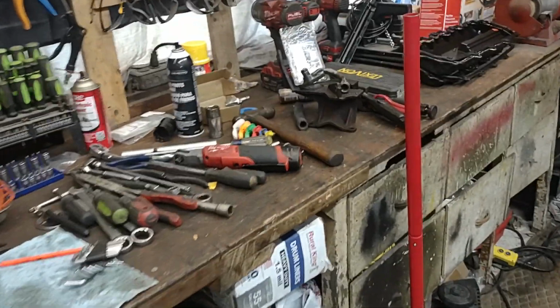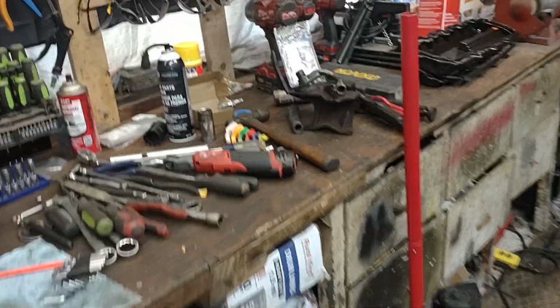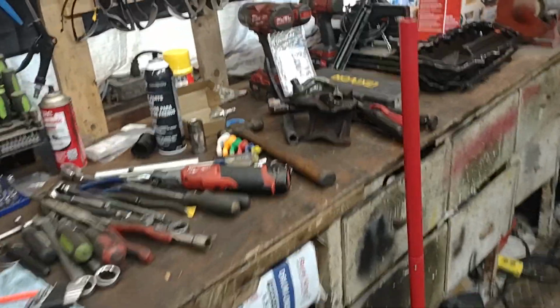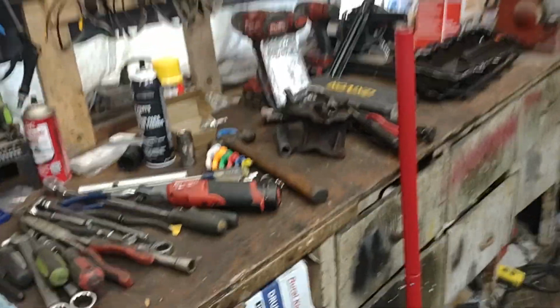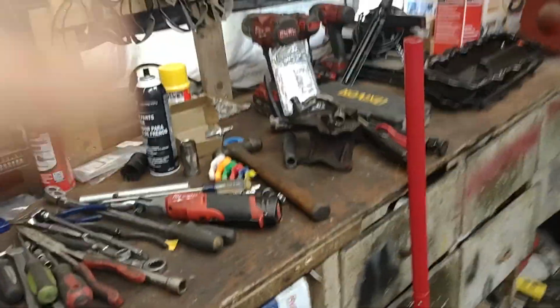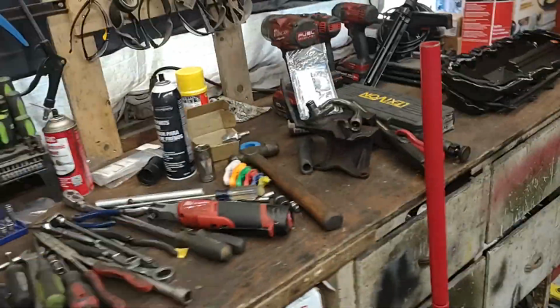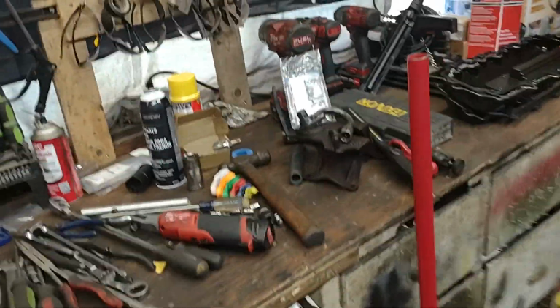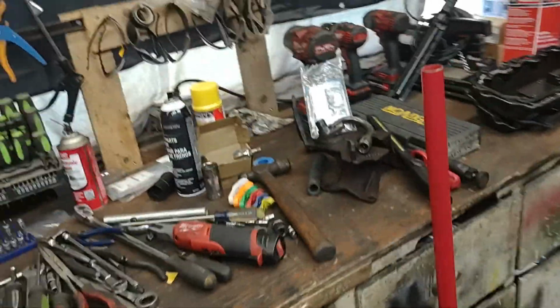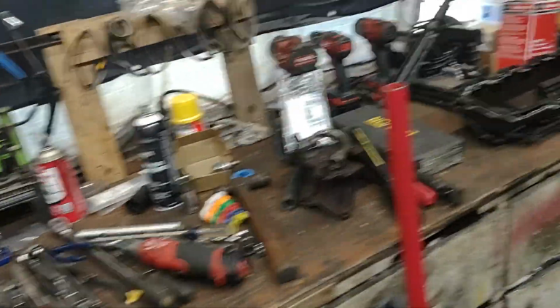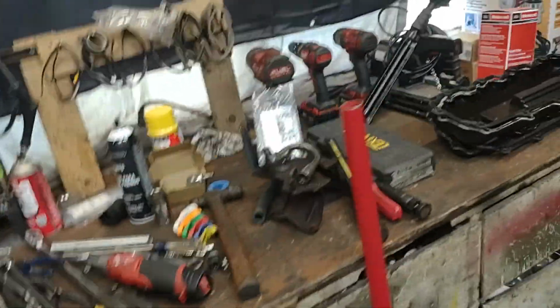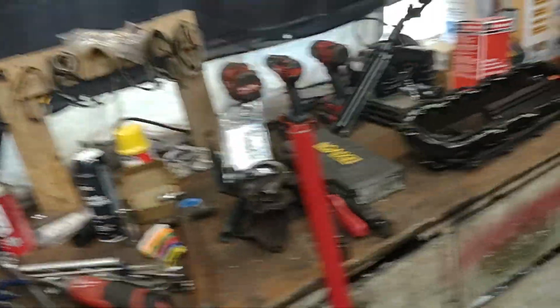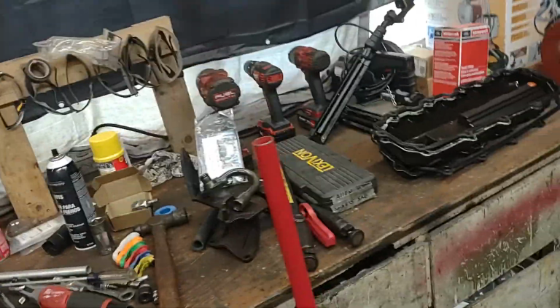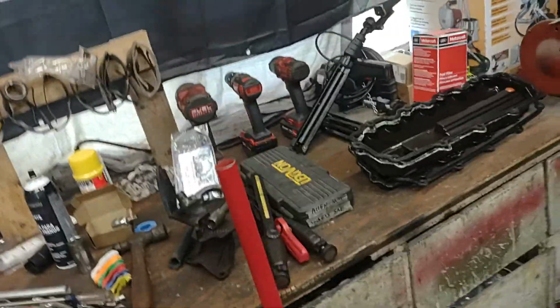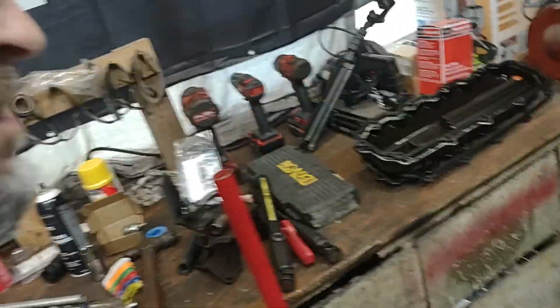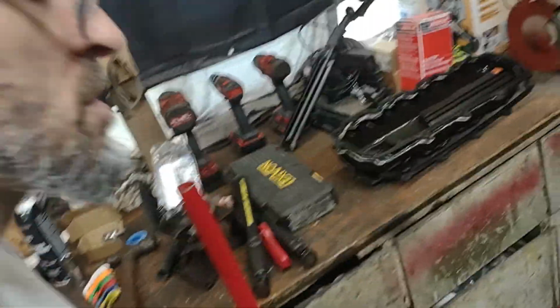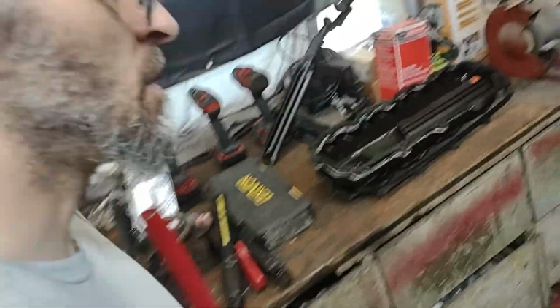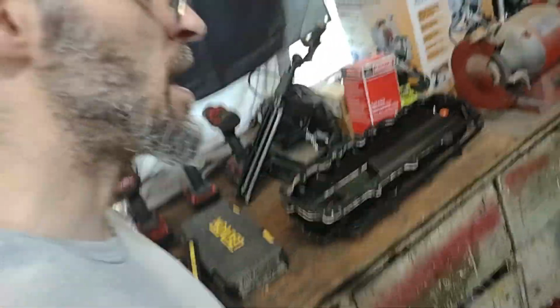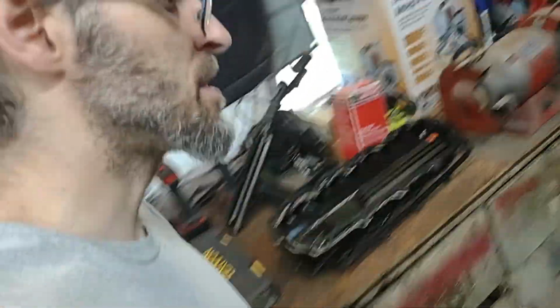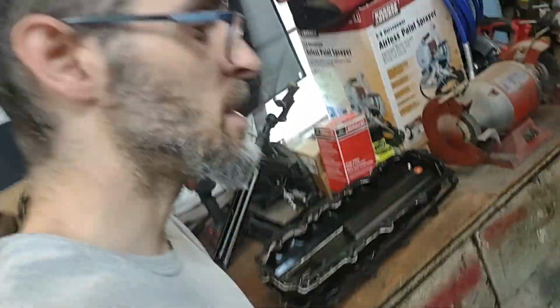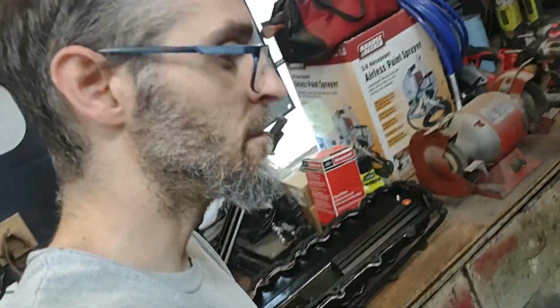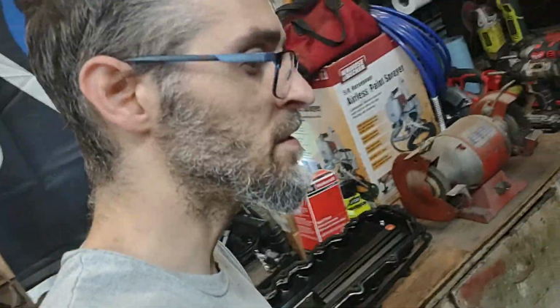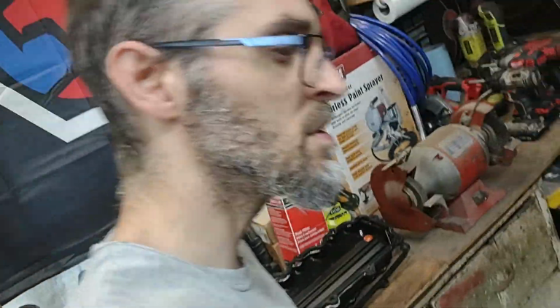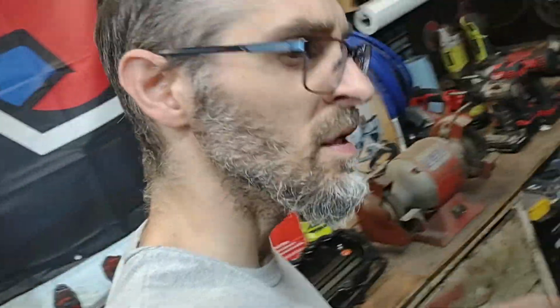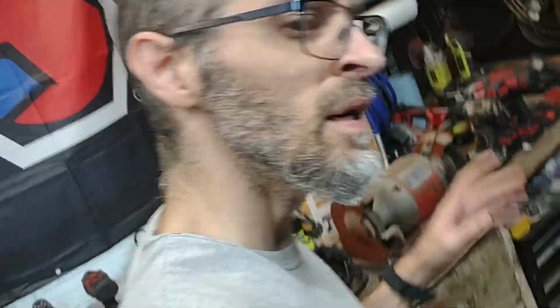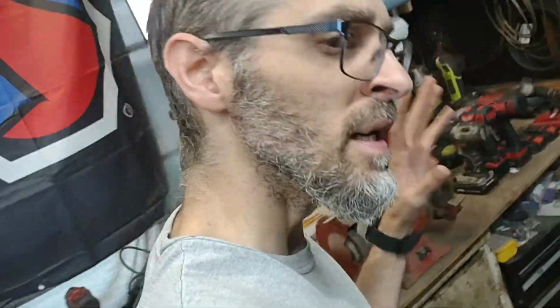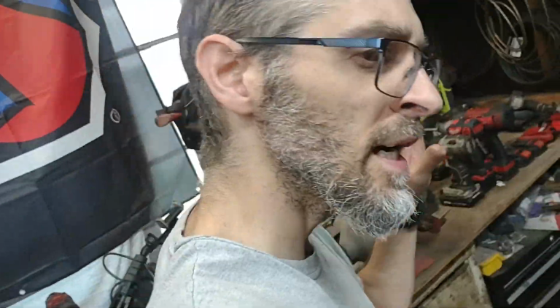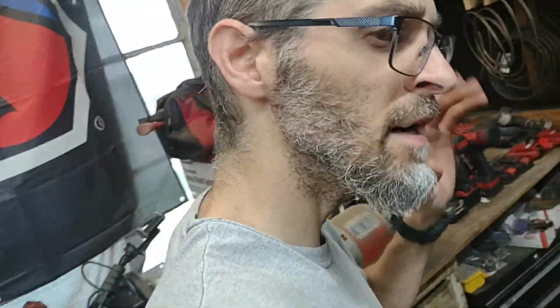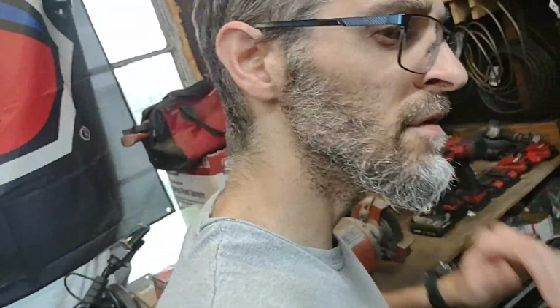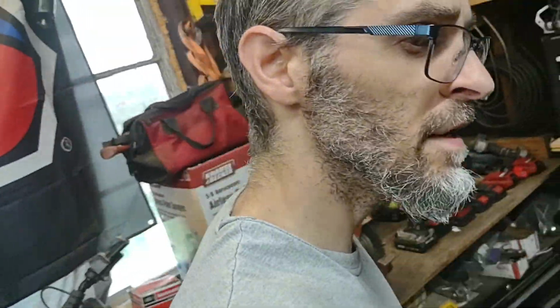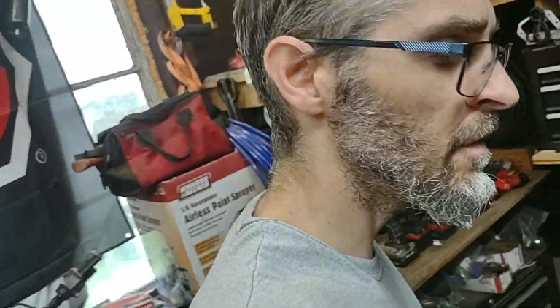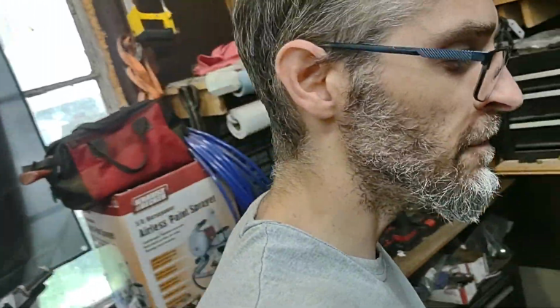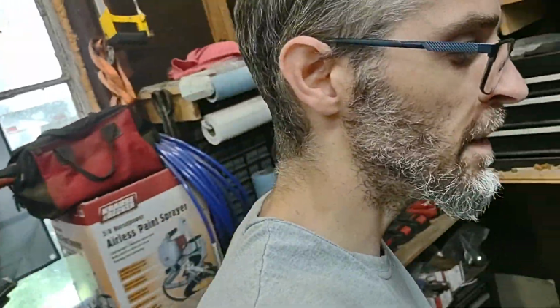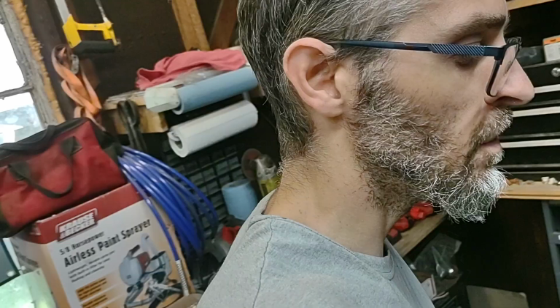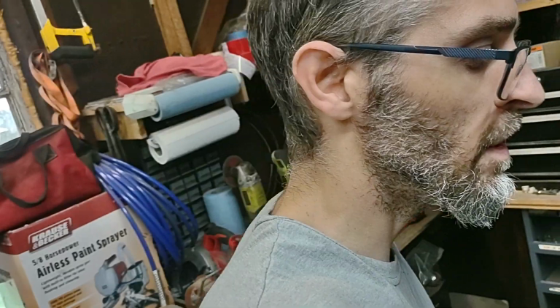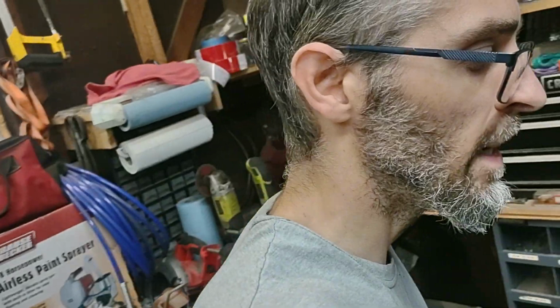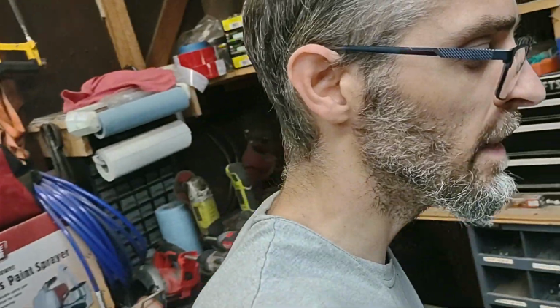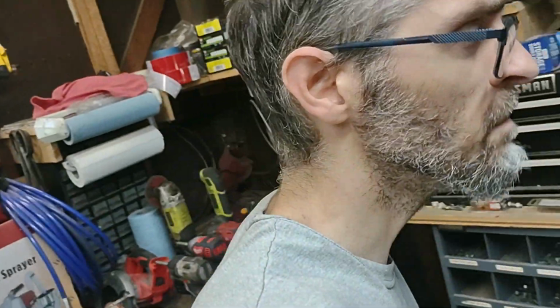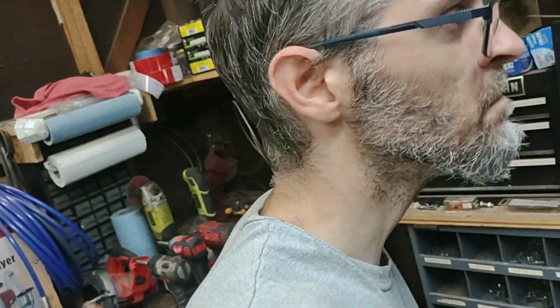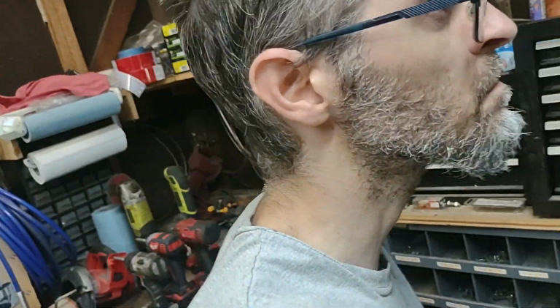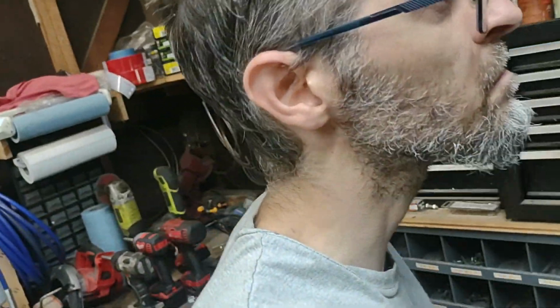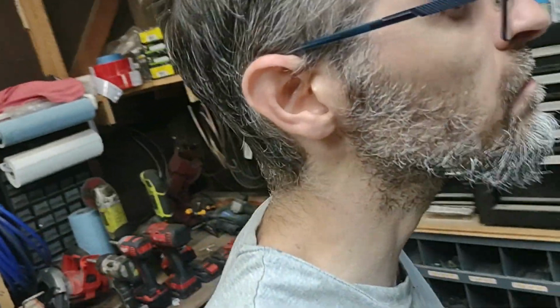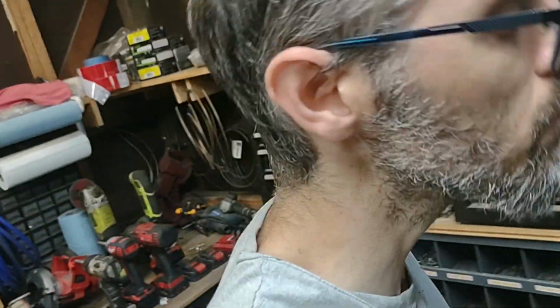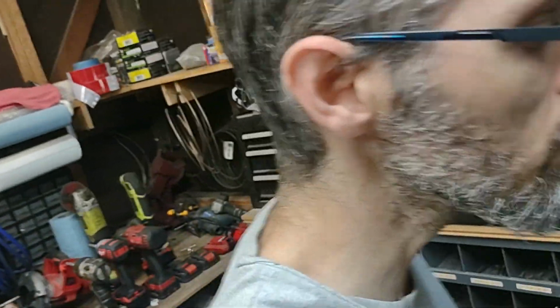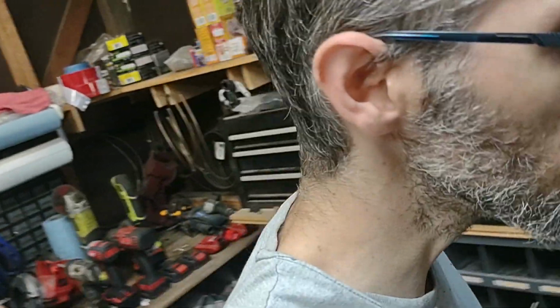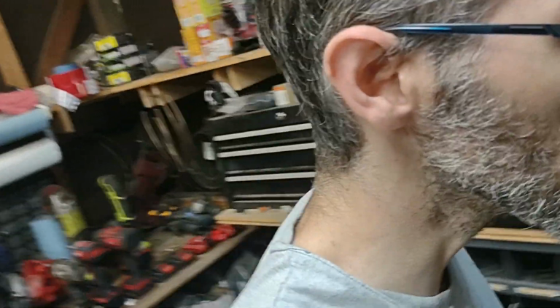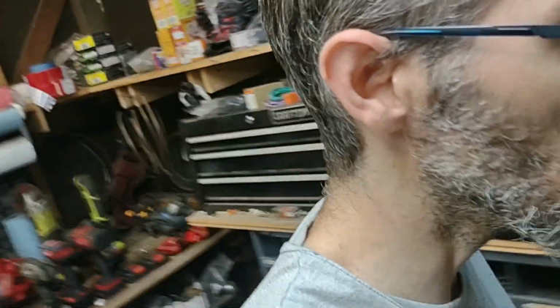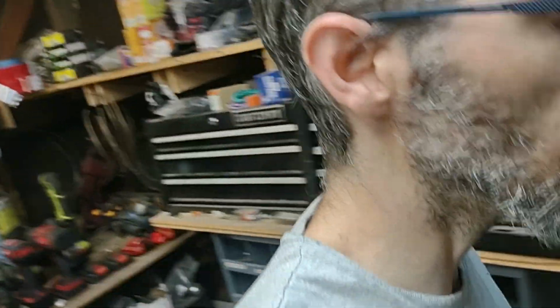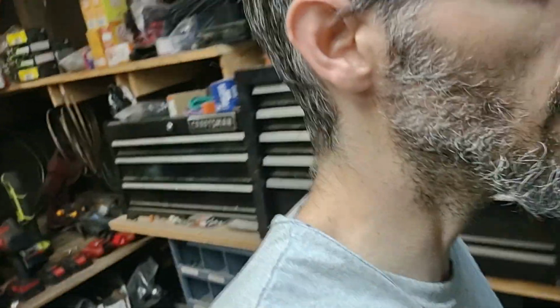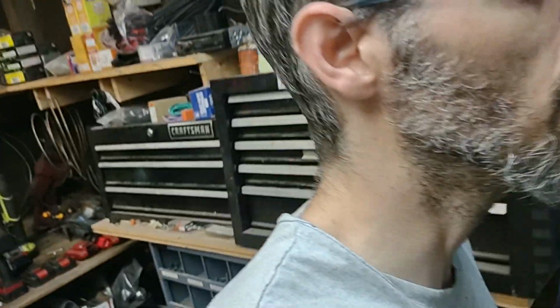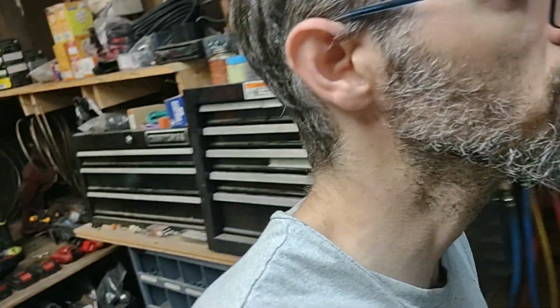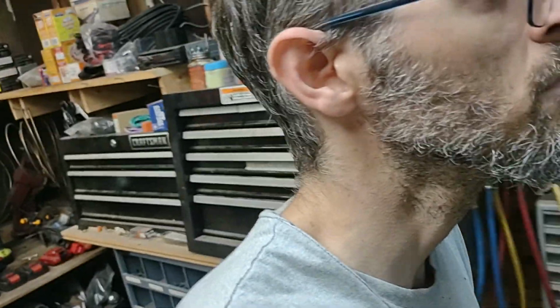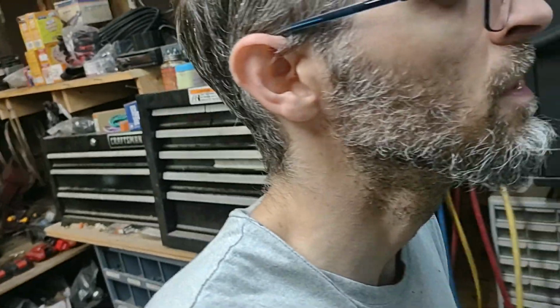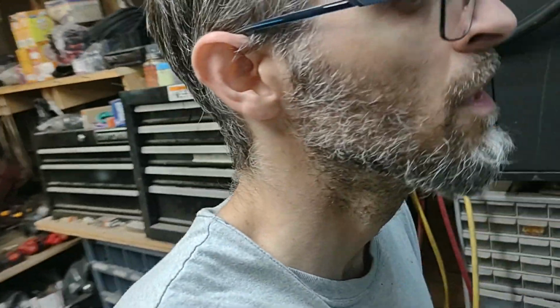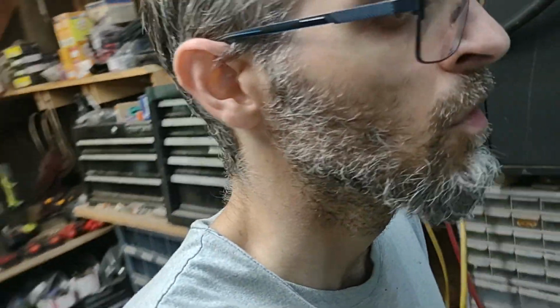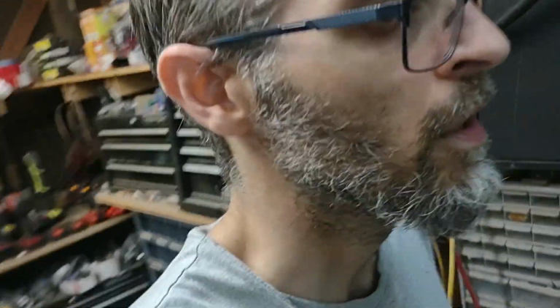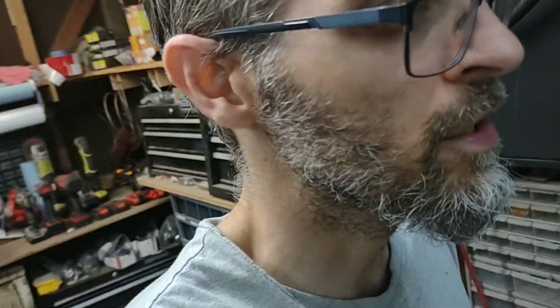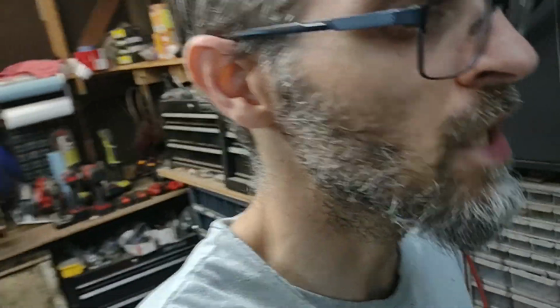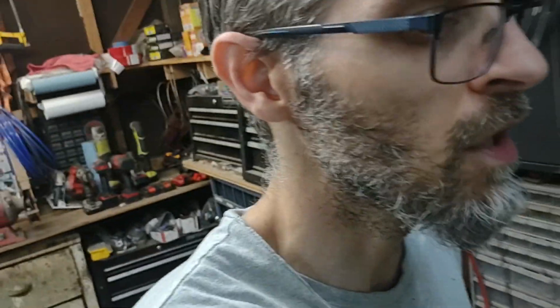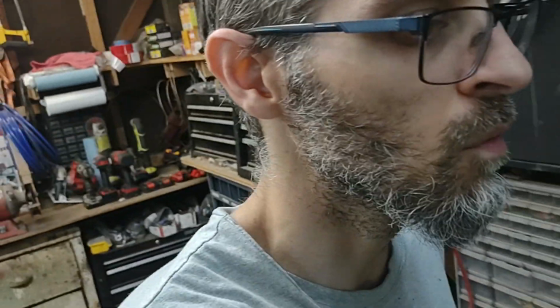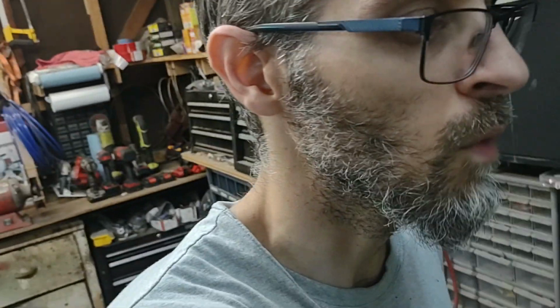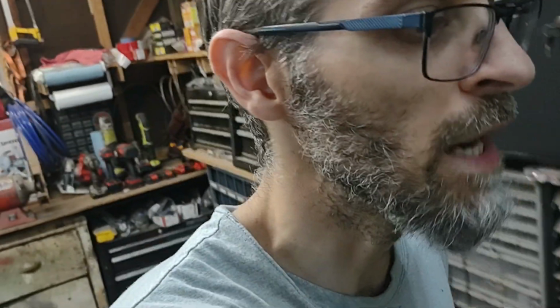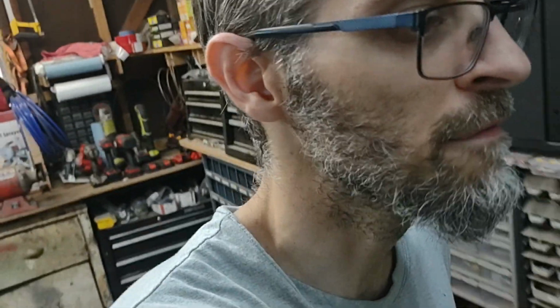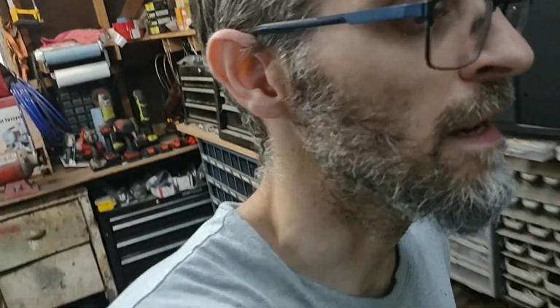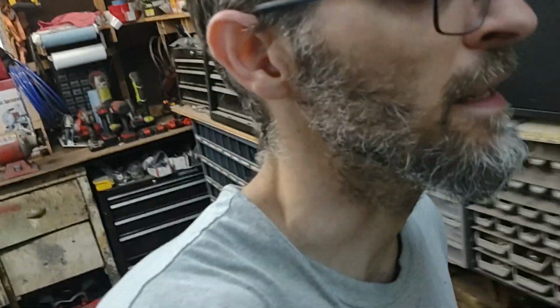Hi everybody. Welcome back to the Kitsuk Show Hotshot Advisors. Kind of a different video today — I wanted to talk Wi-Fi.